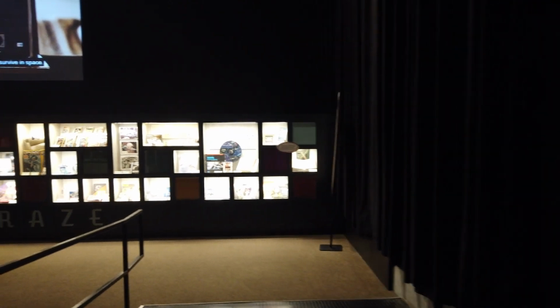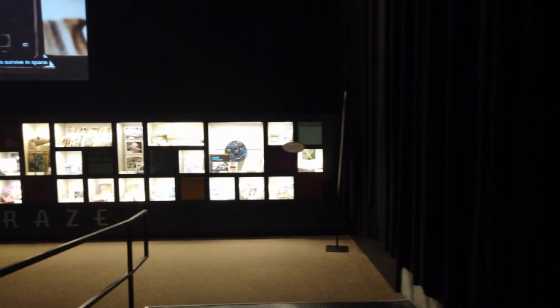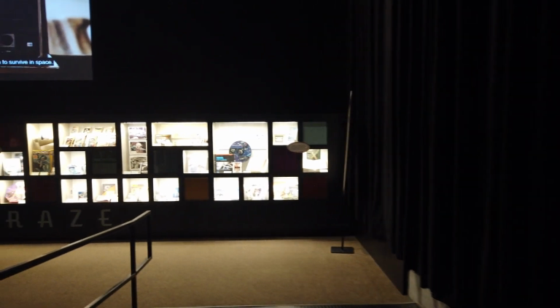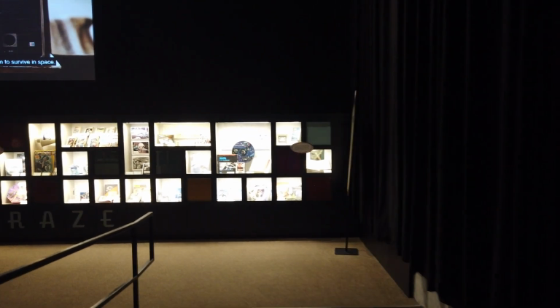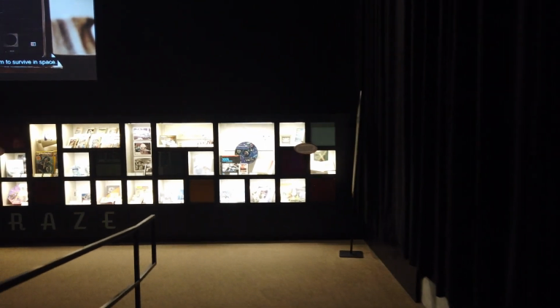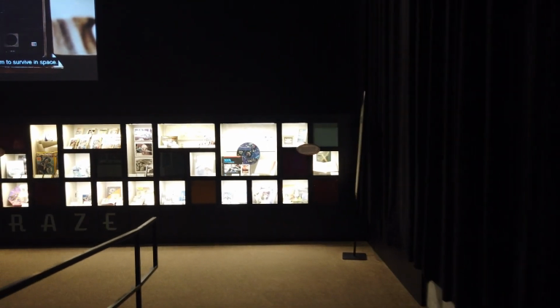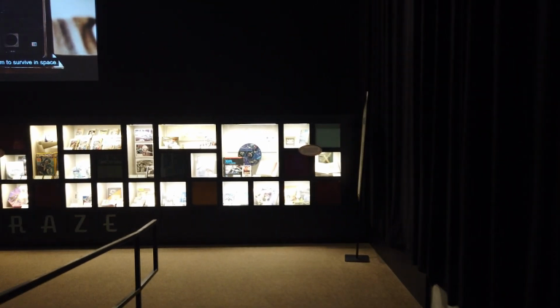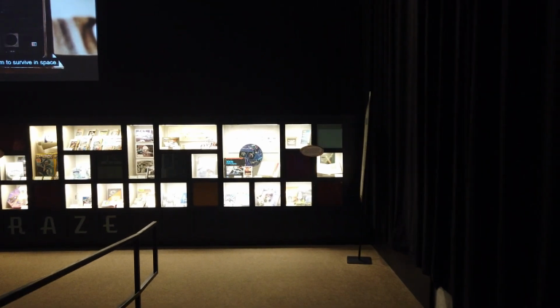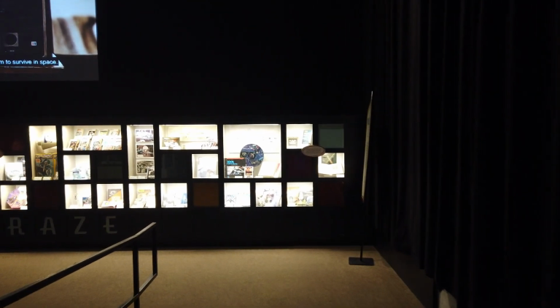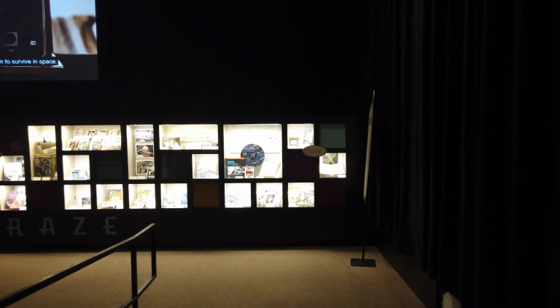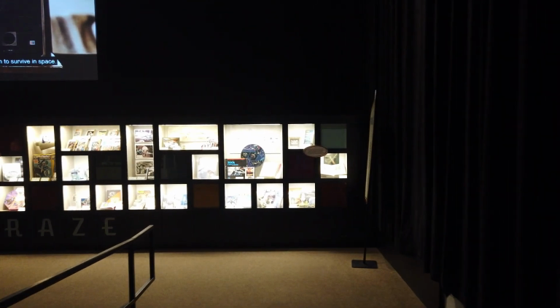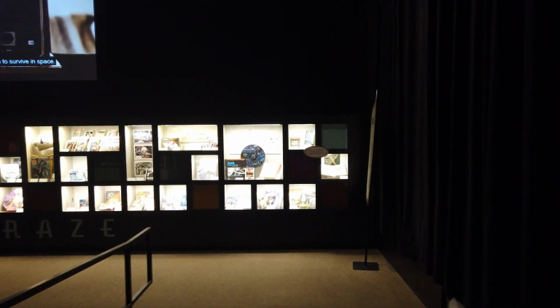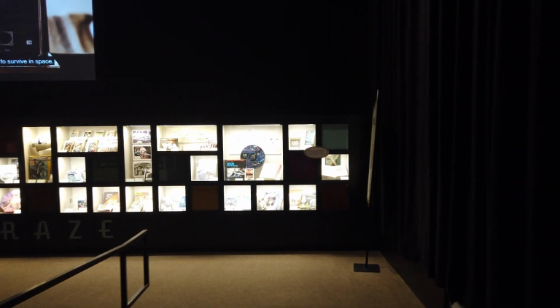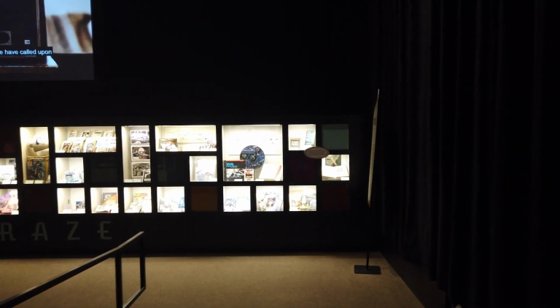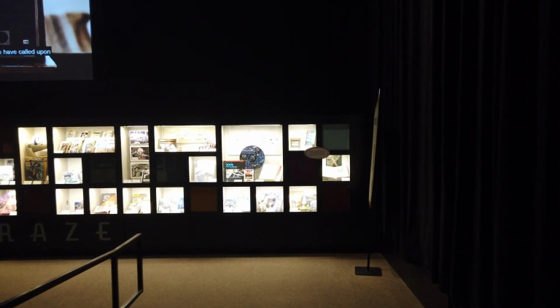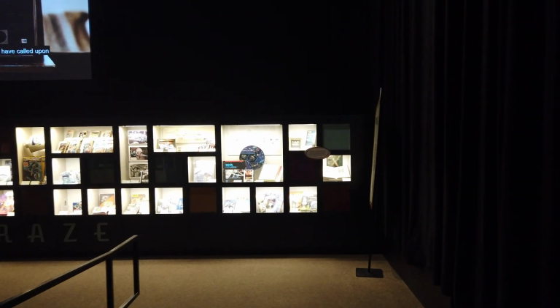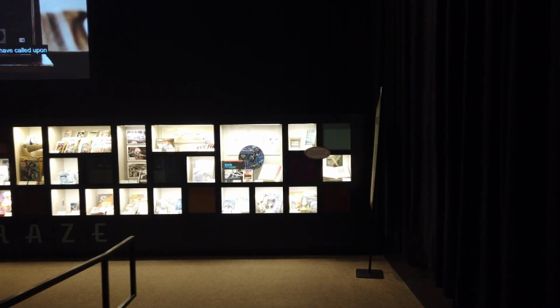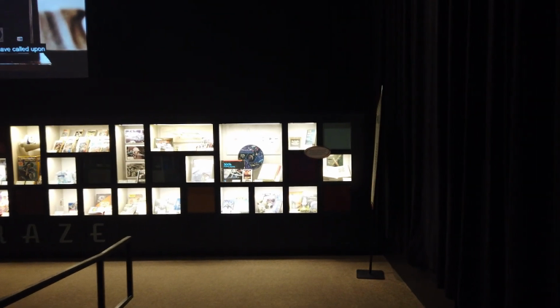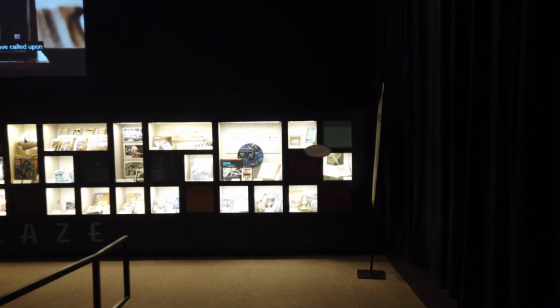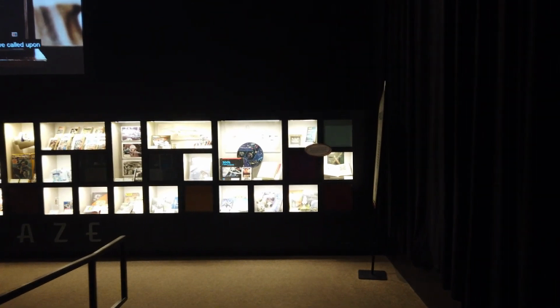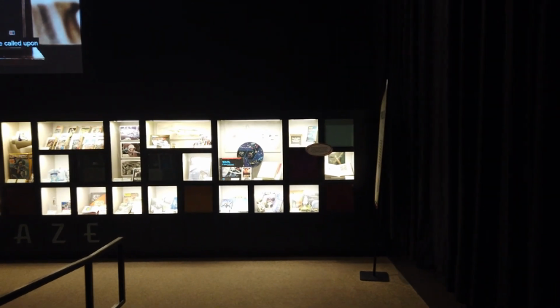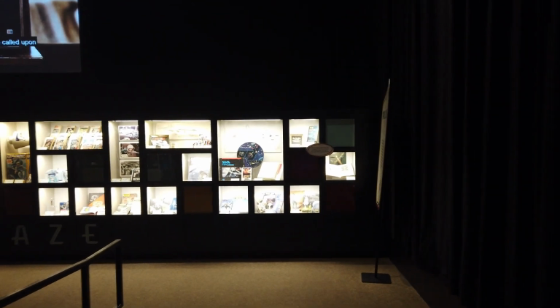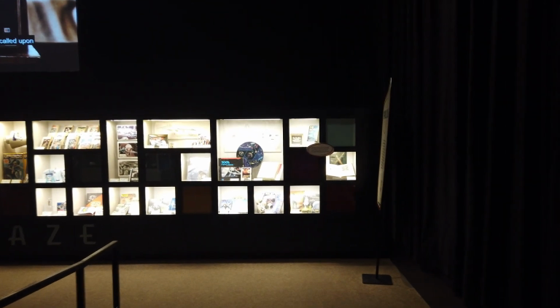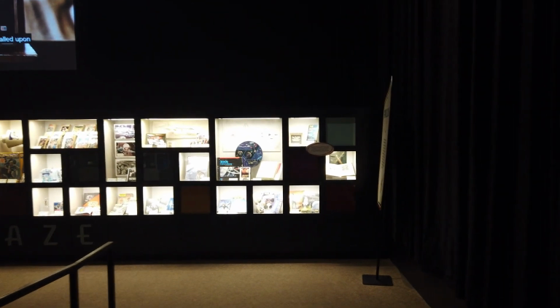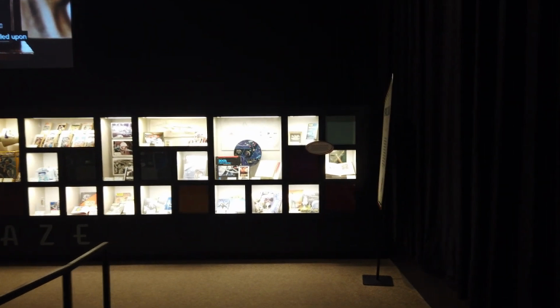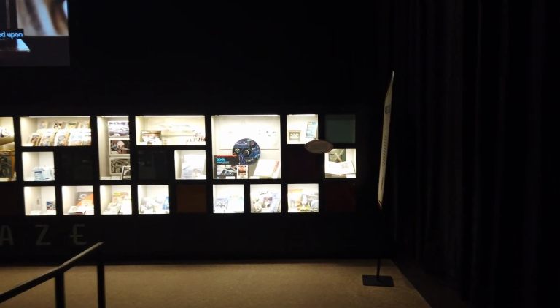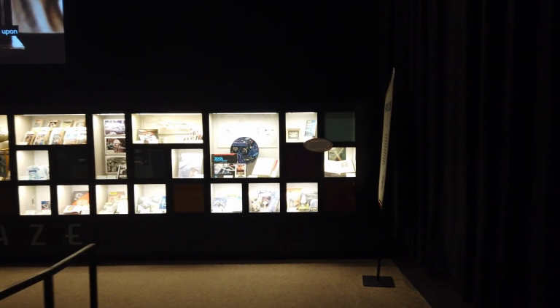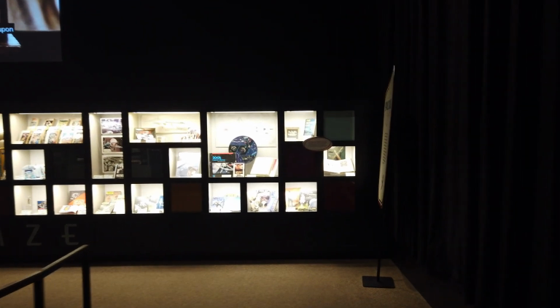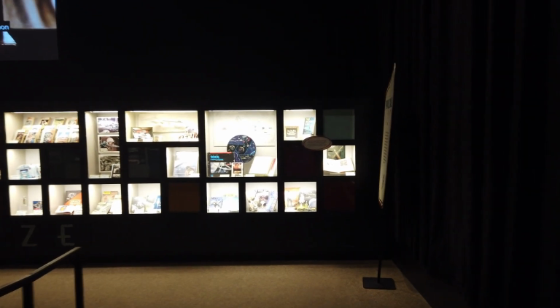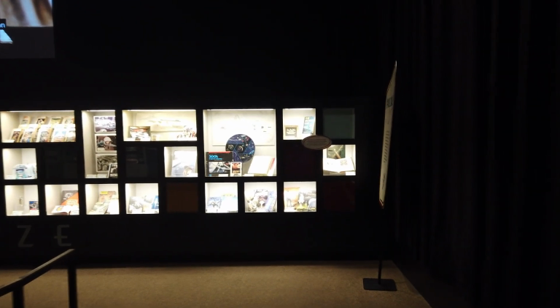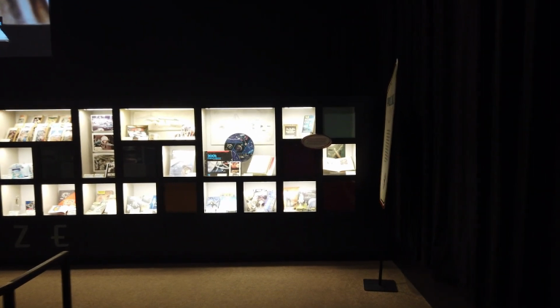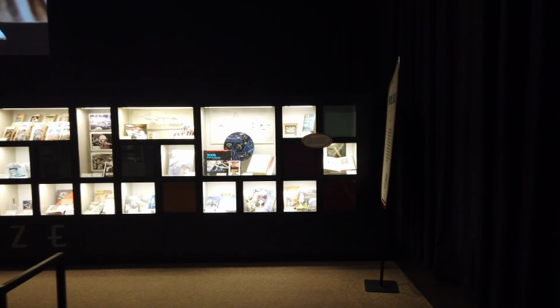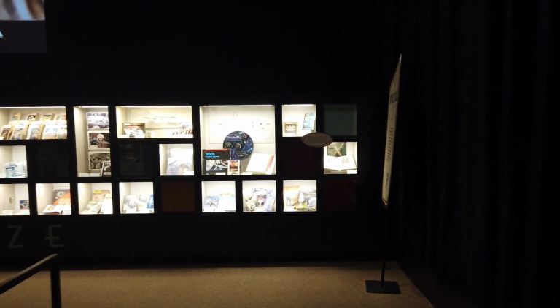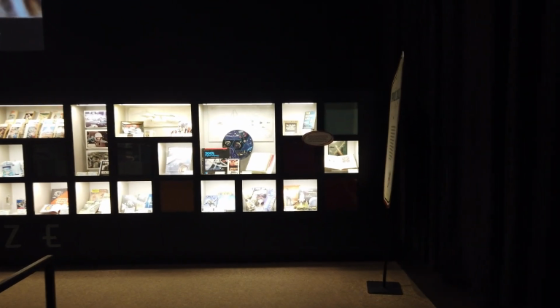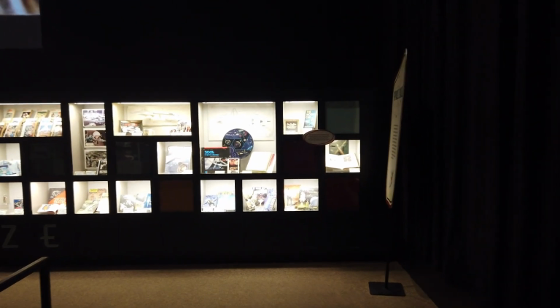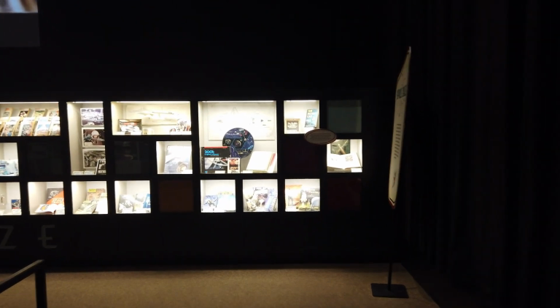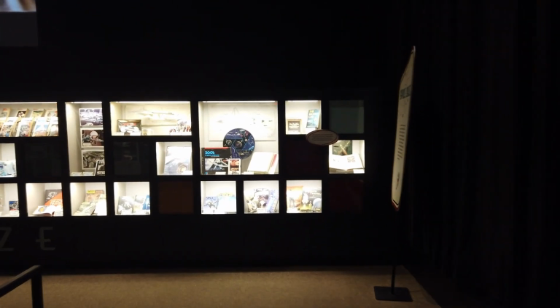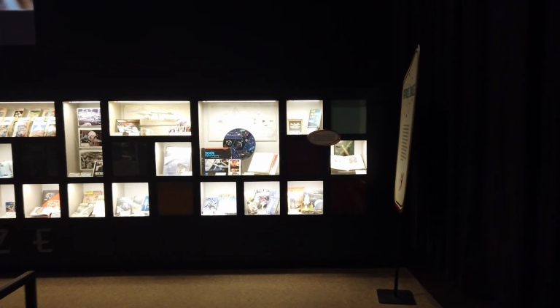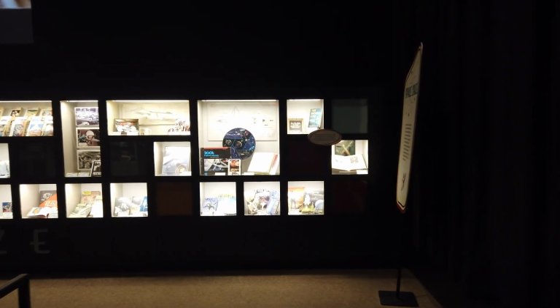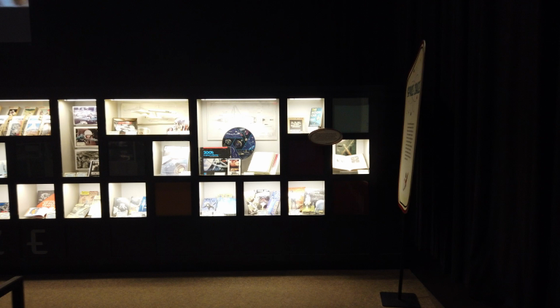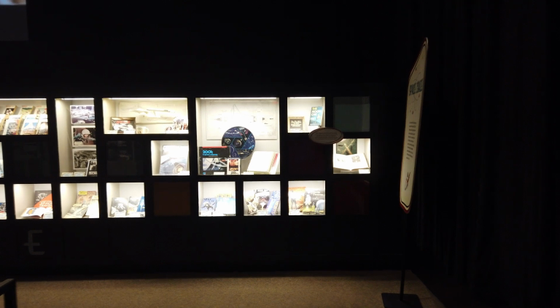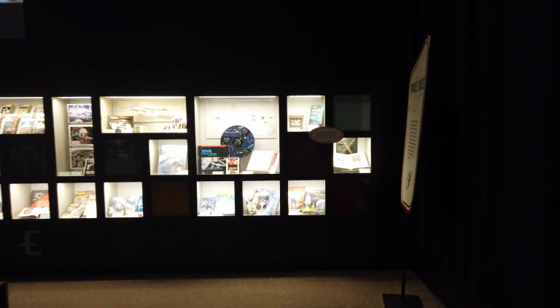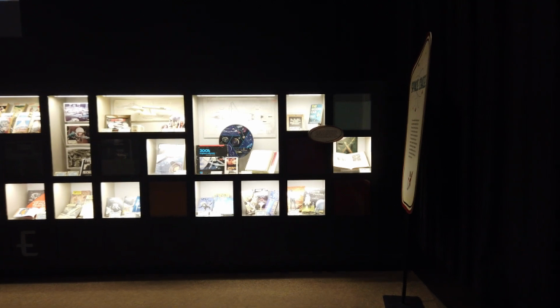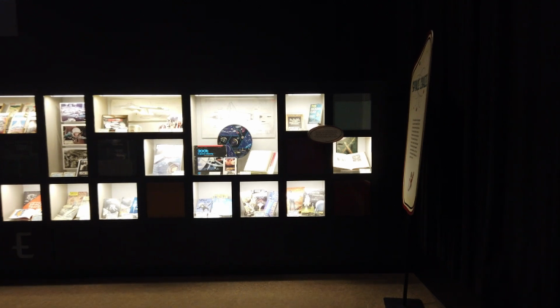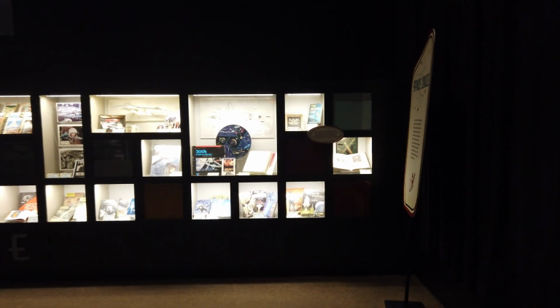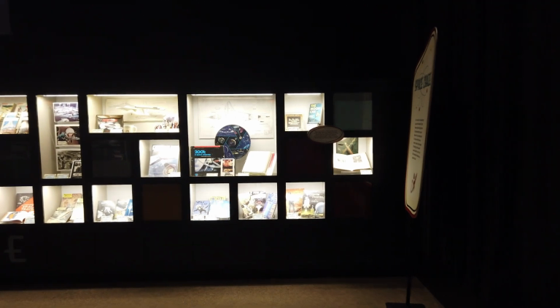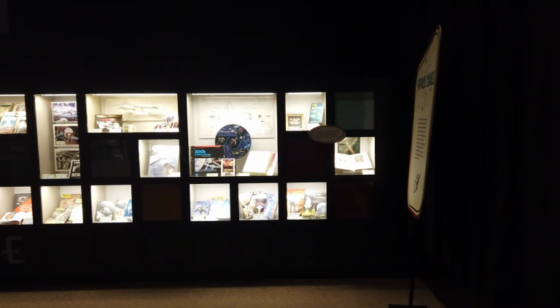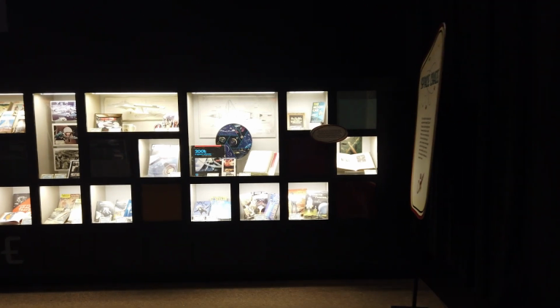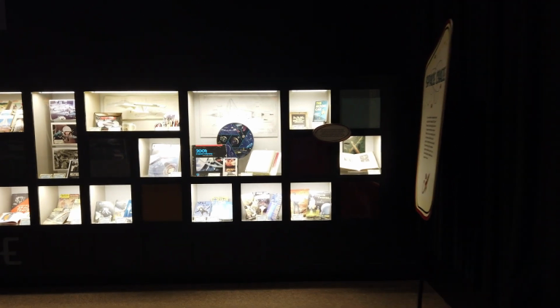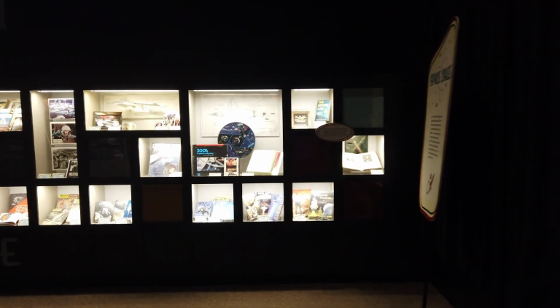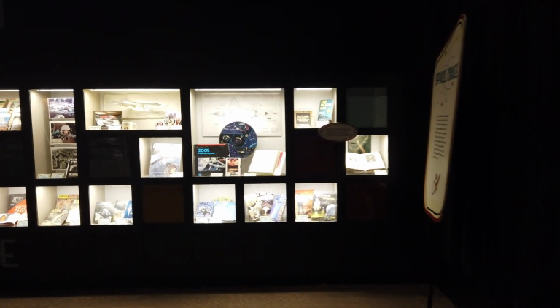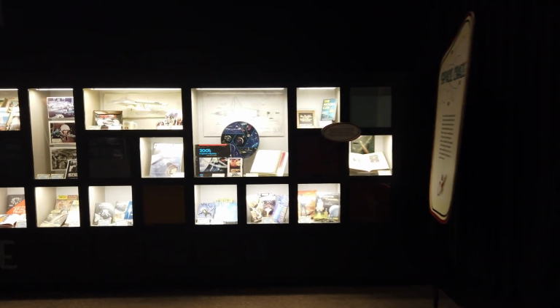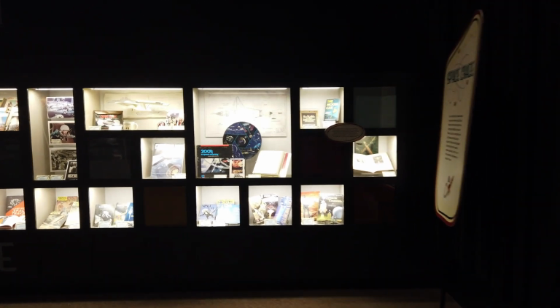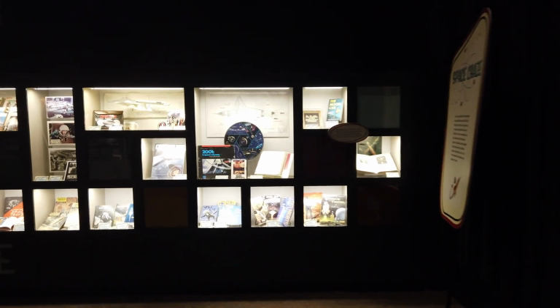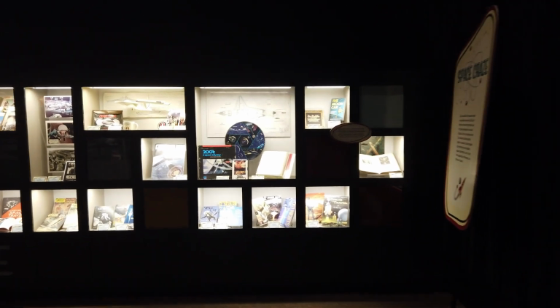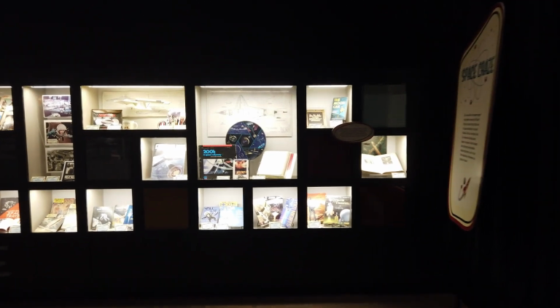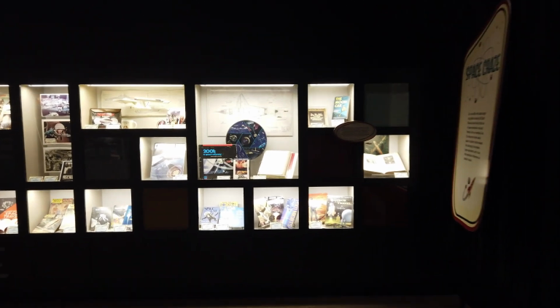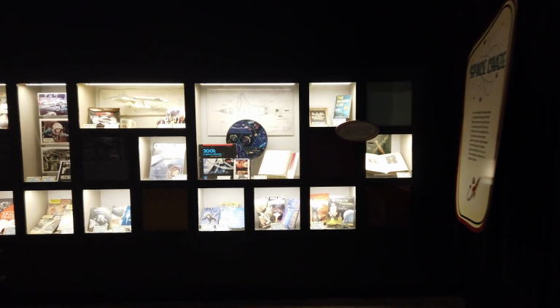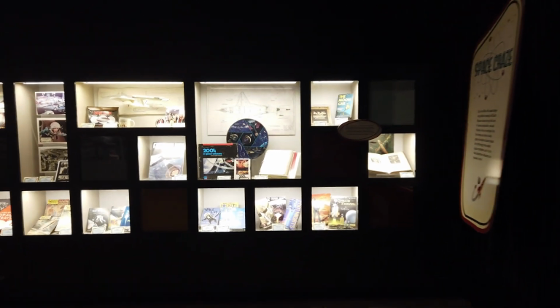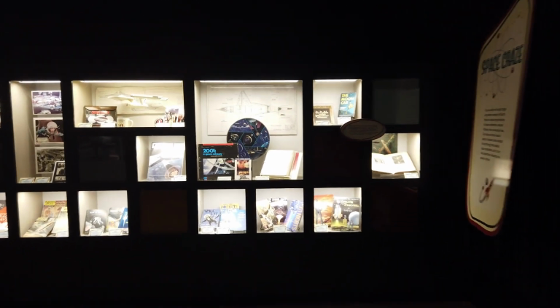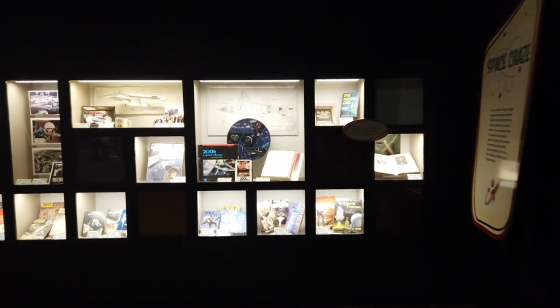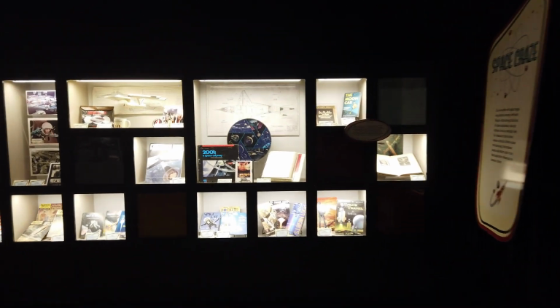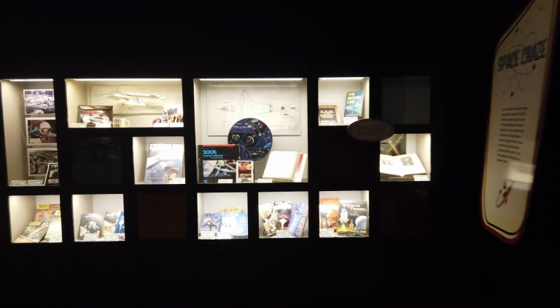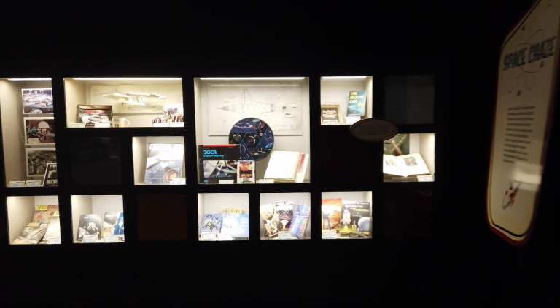Space Gray is a journey through pop culture. There's all kinds of toys dealing with space.